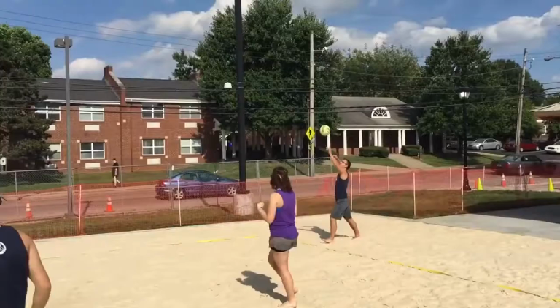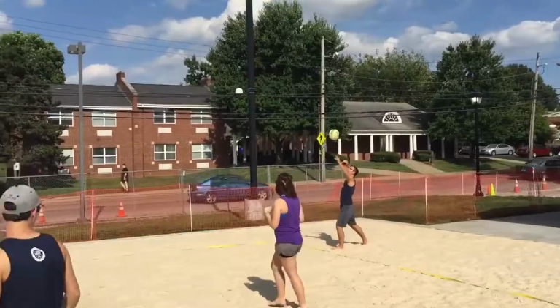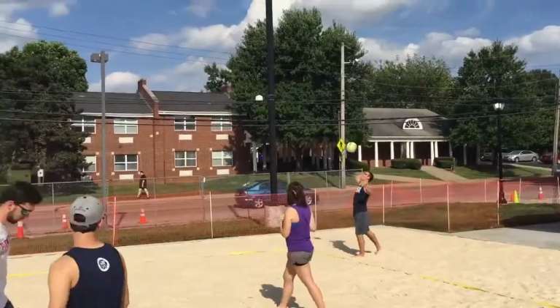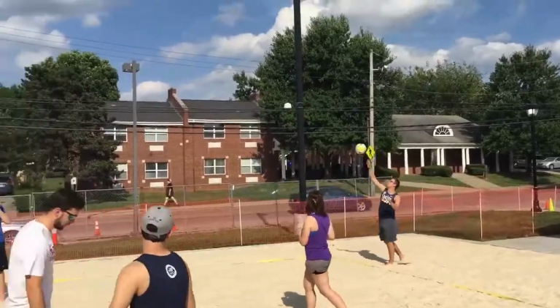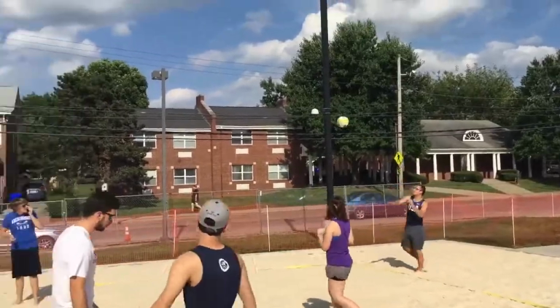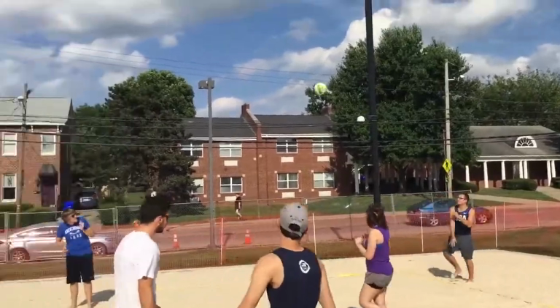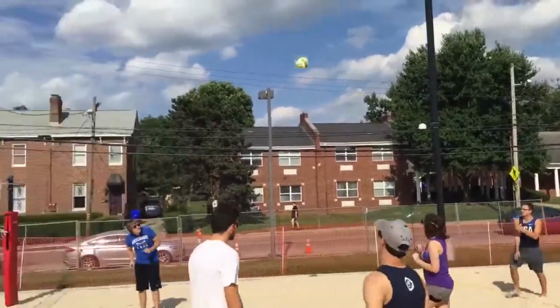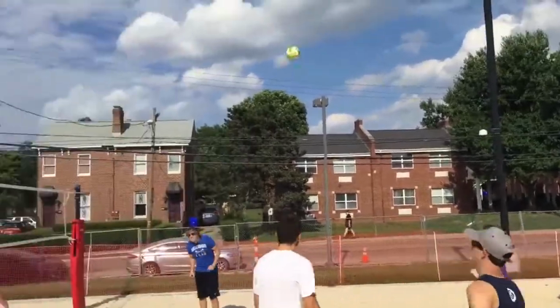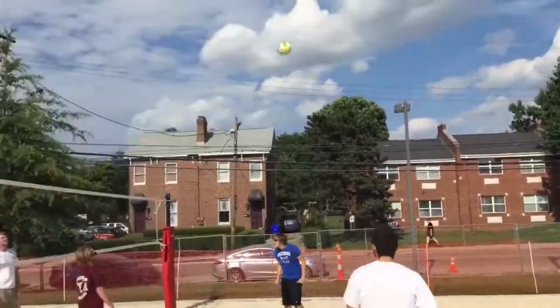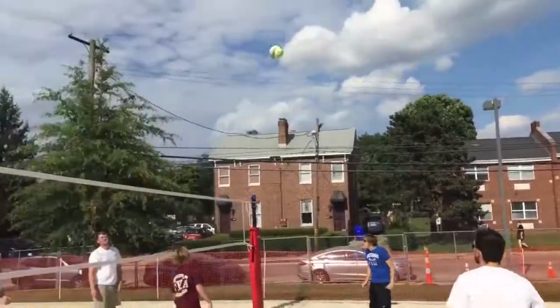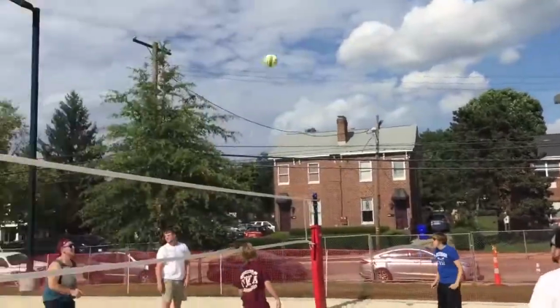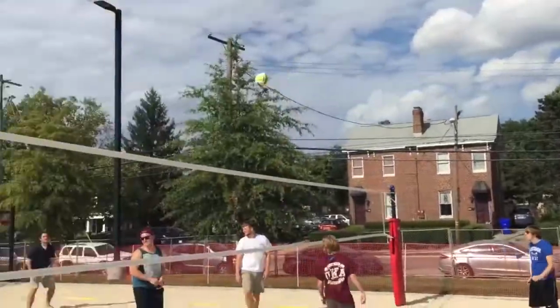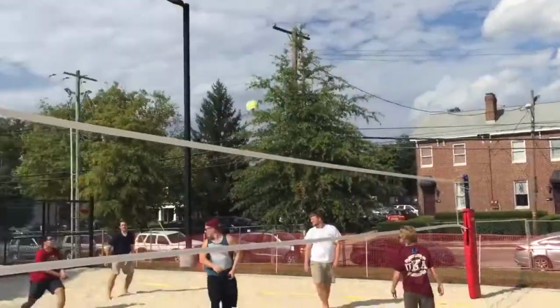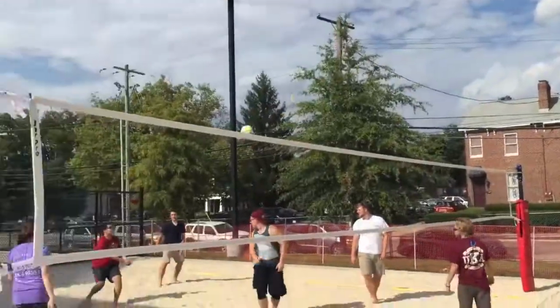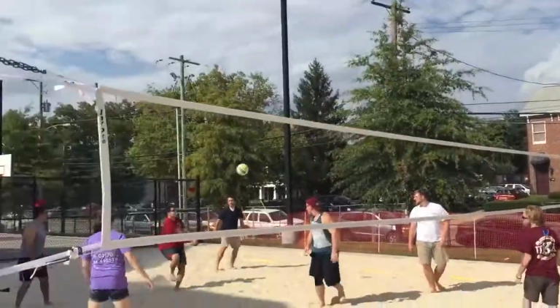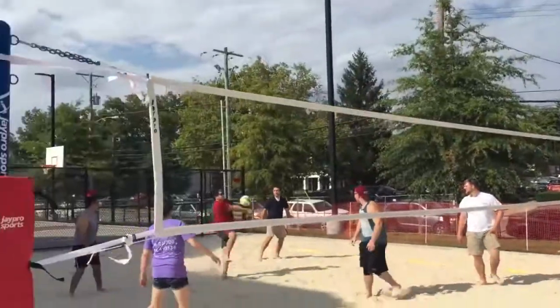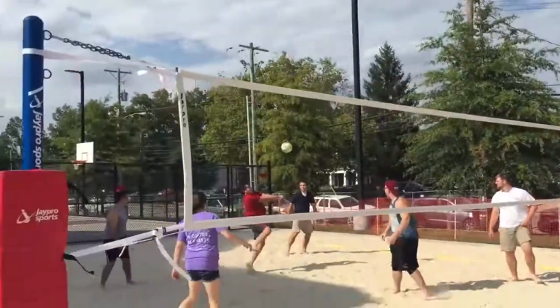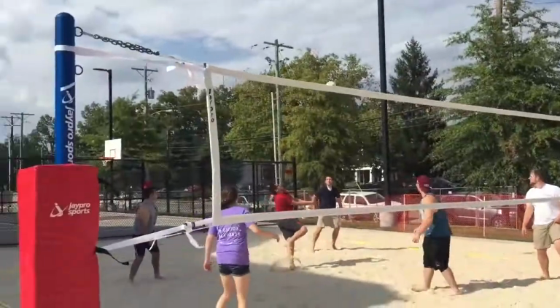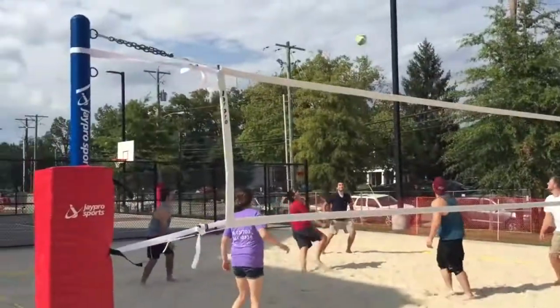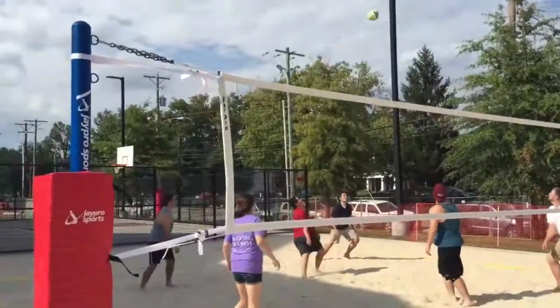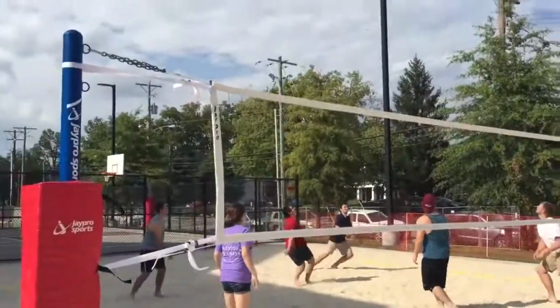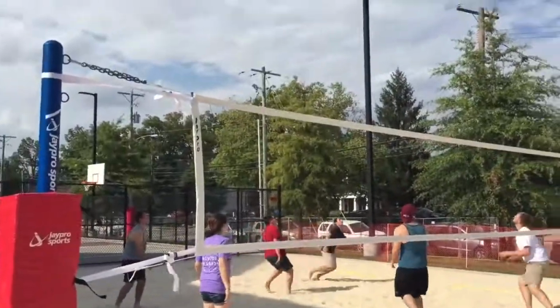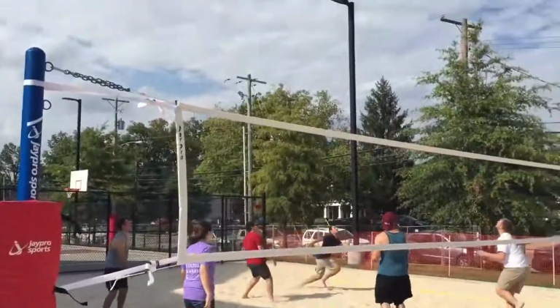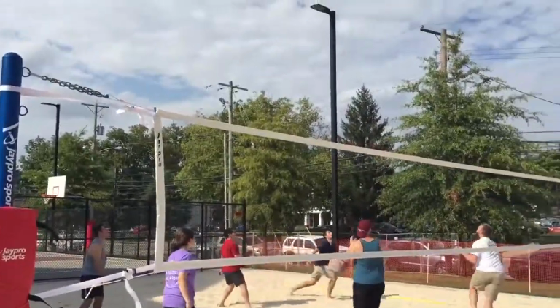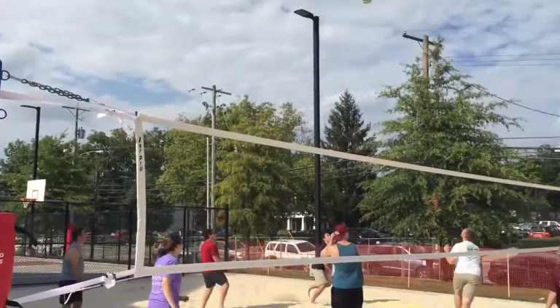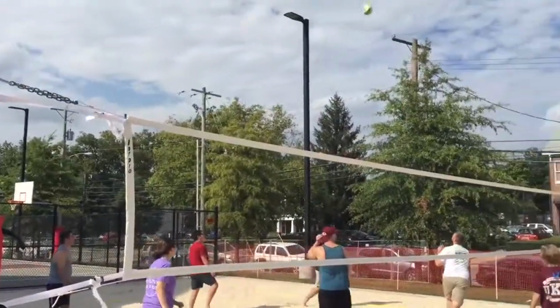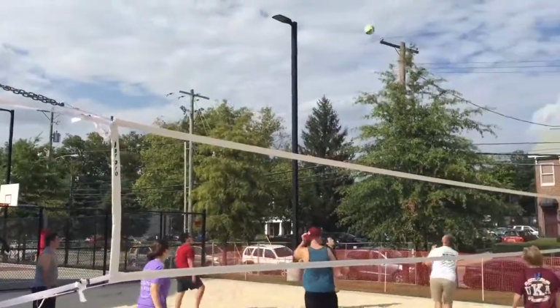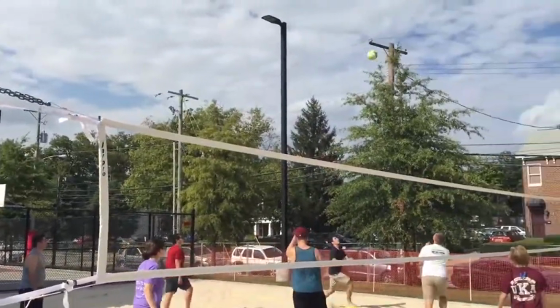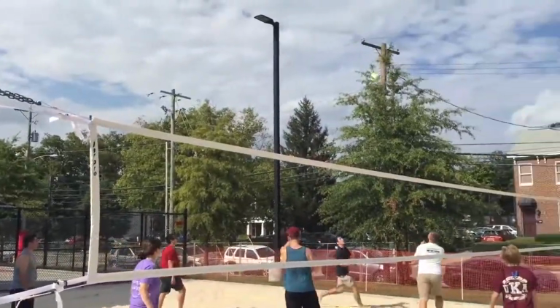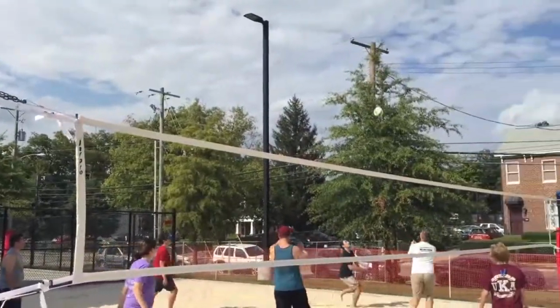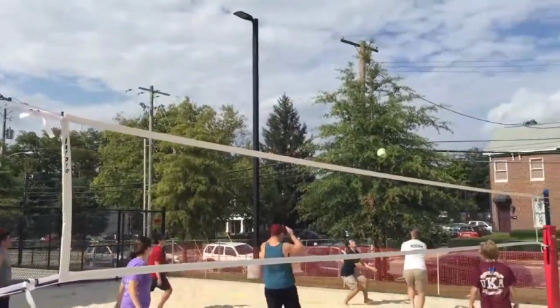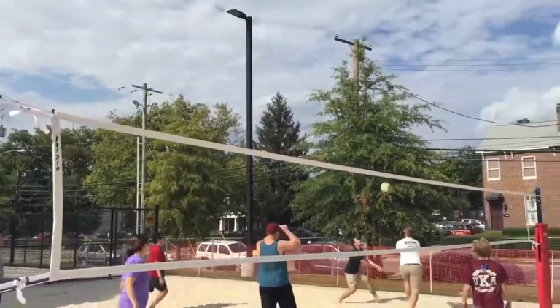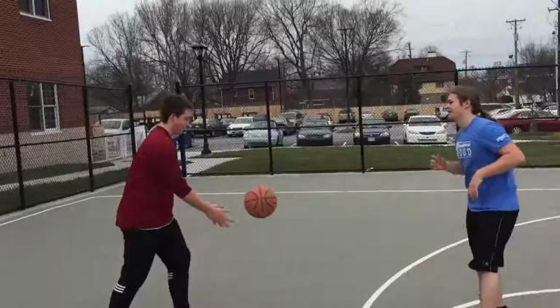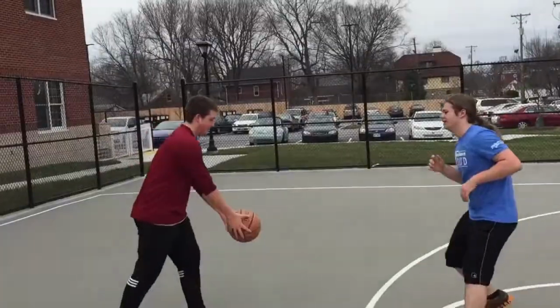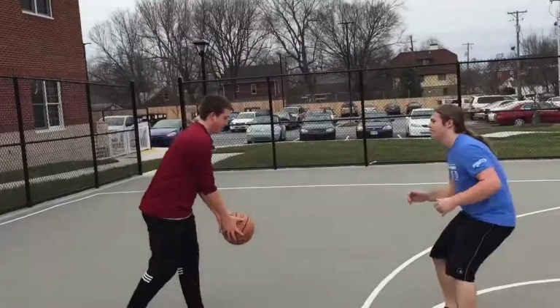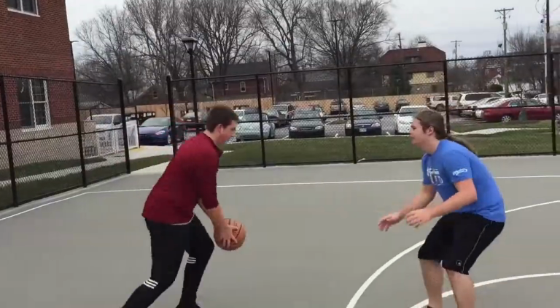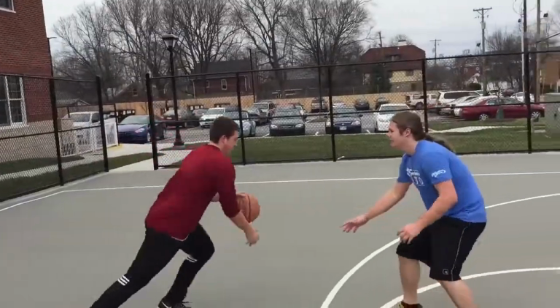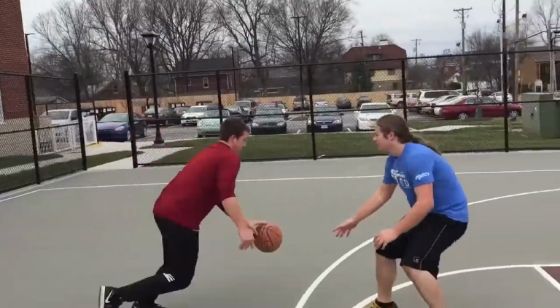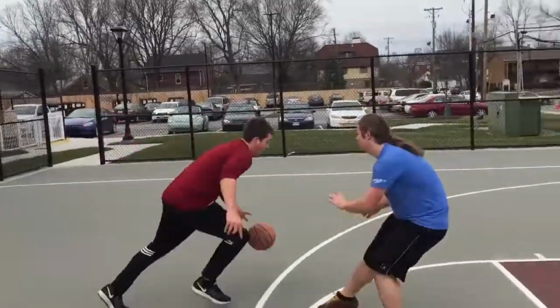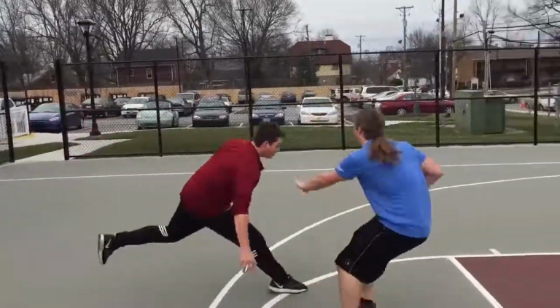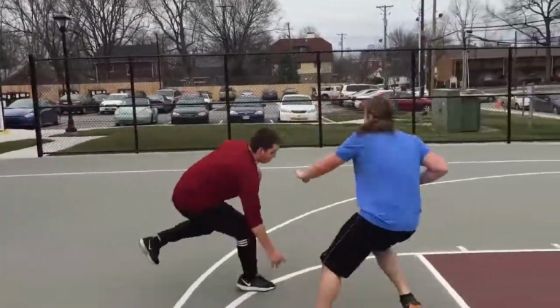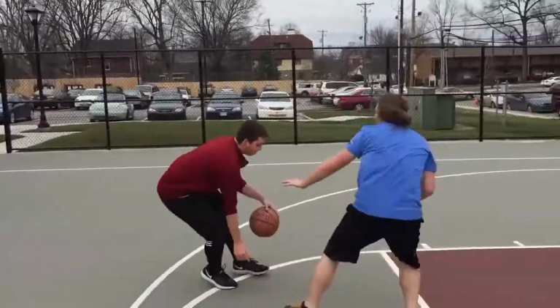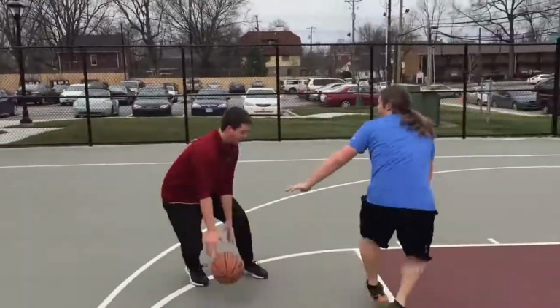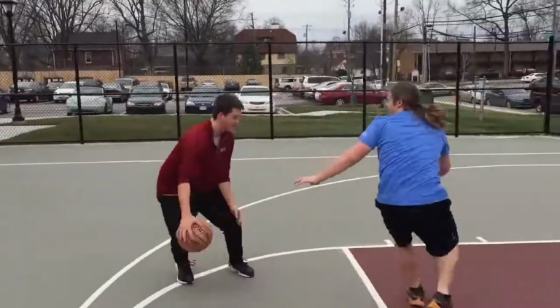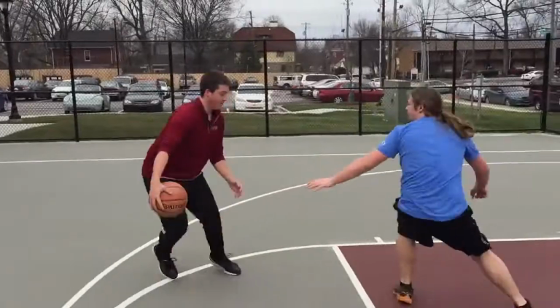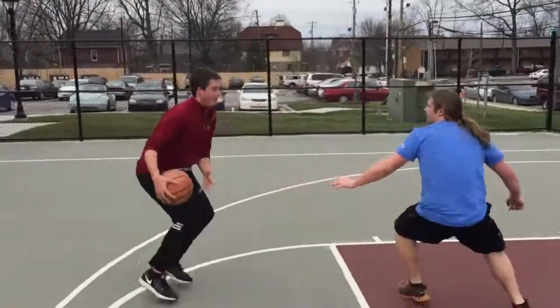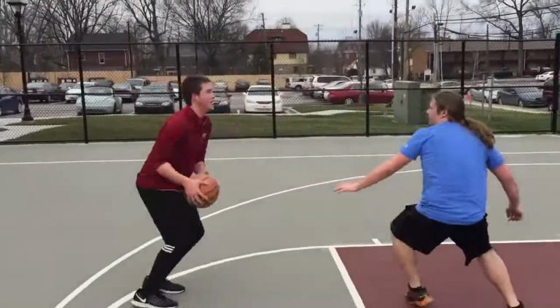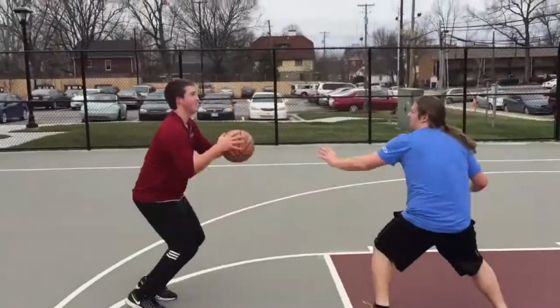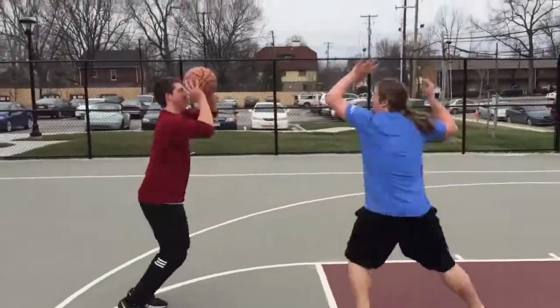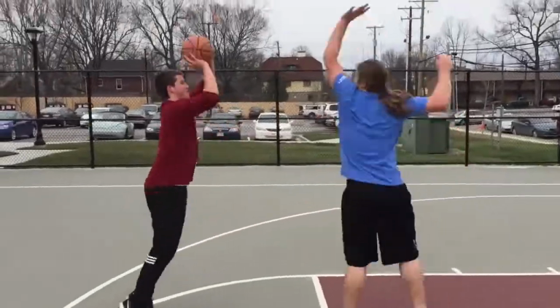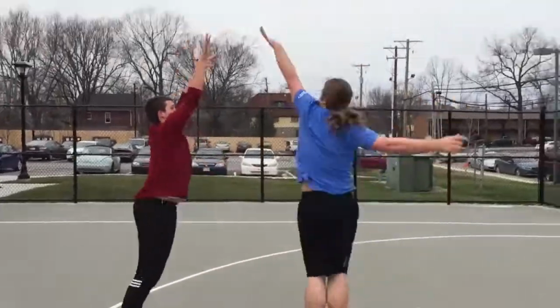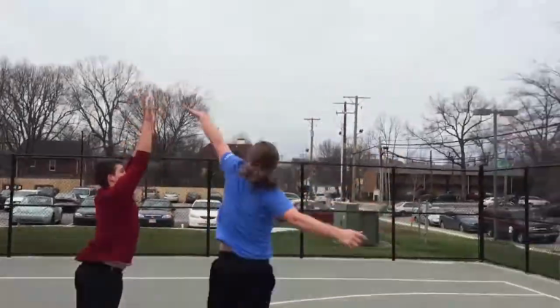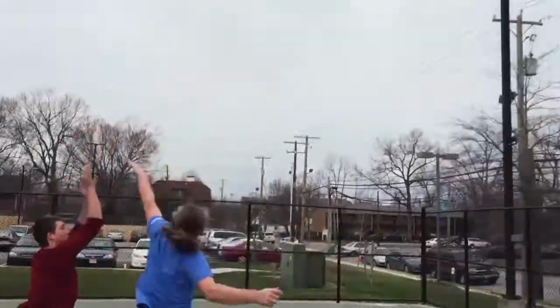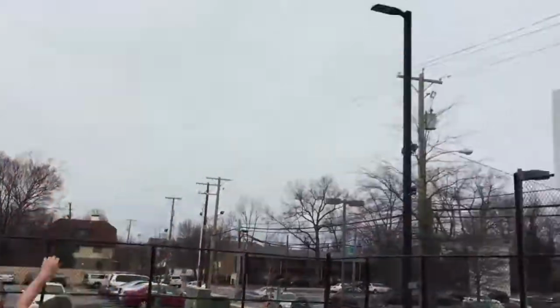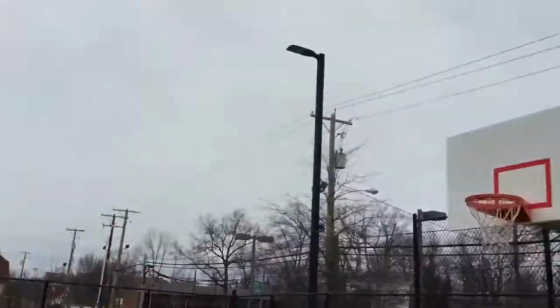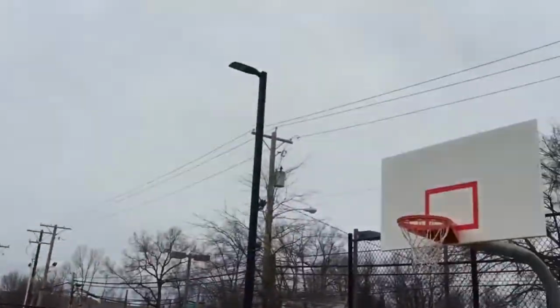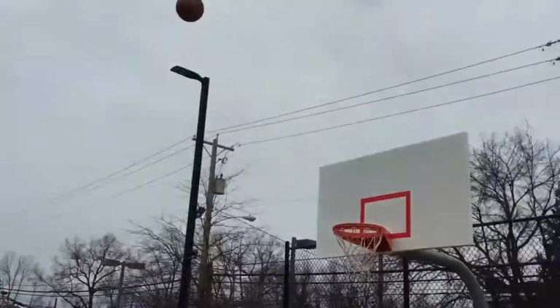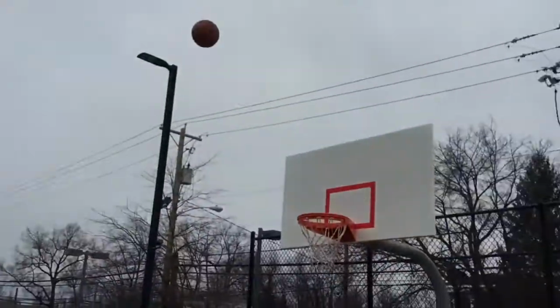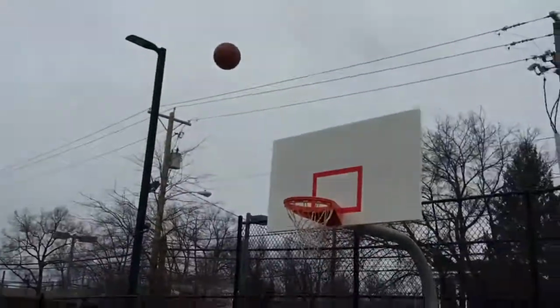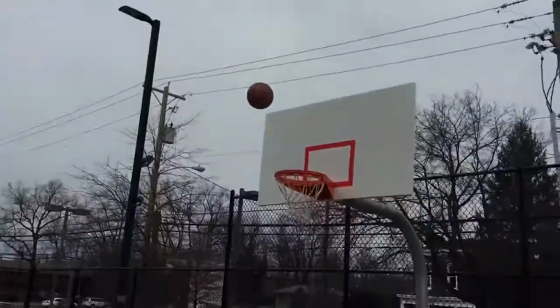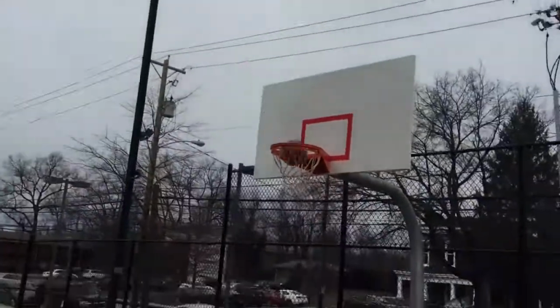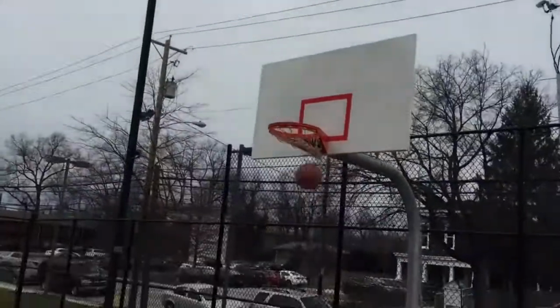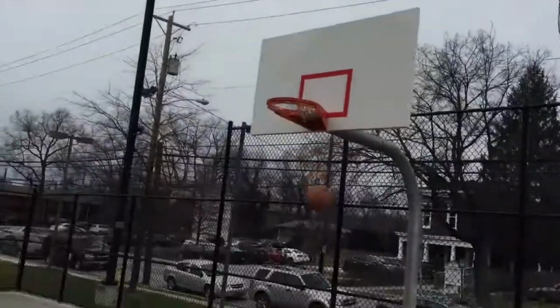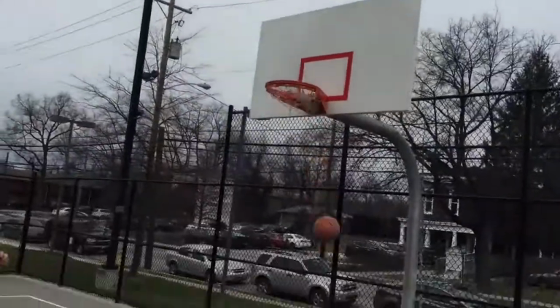Nearby all of our new residence halls, we have a brand new sand volleyball court, basketball court, and gazebo, where students can hang out and have fun.